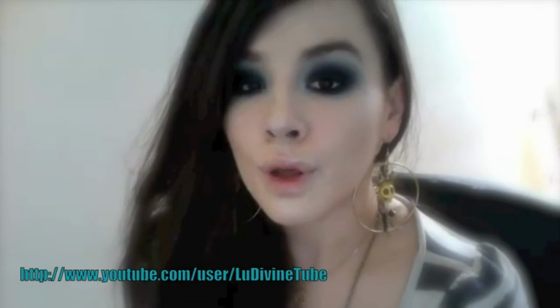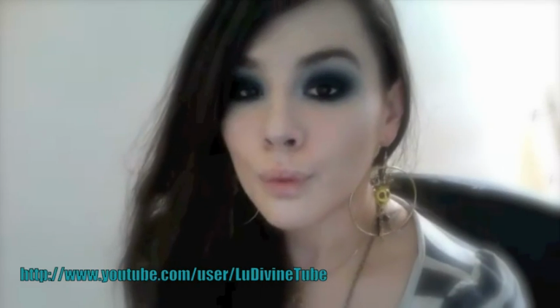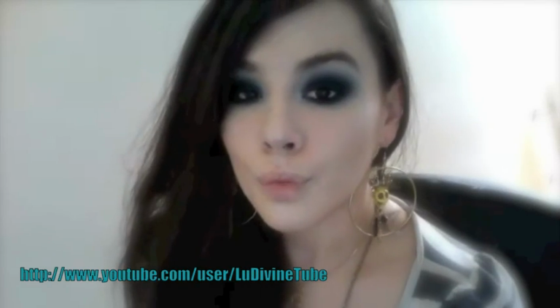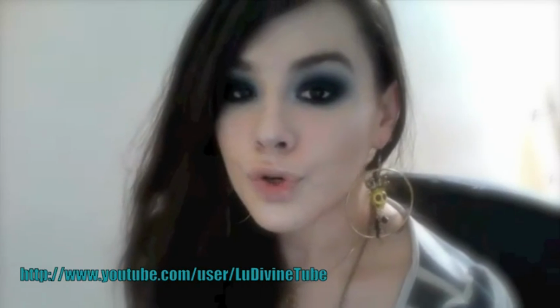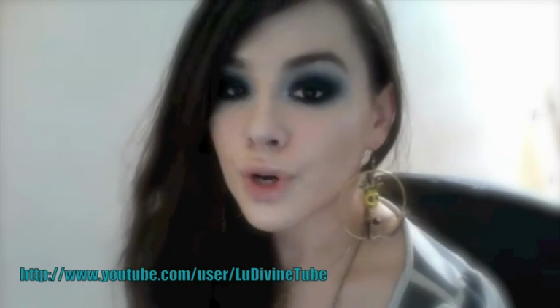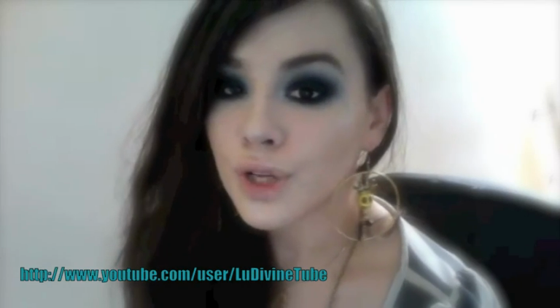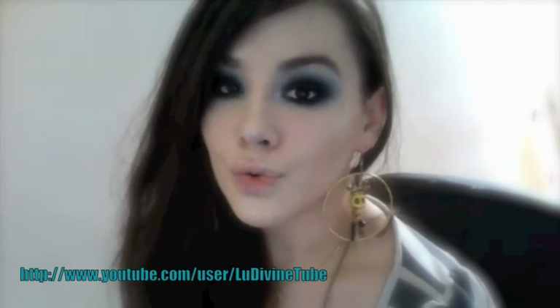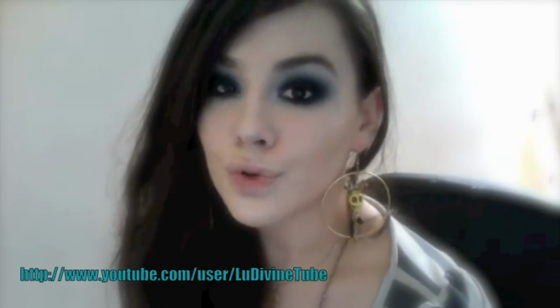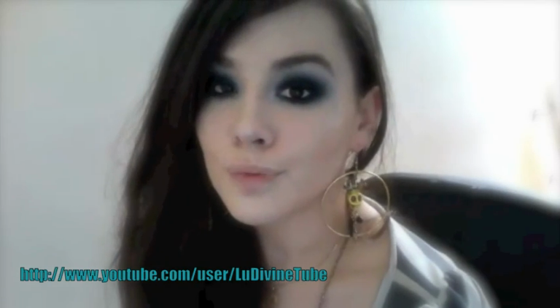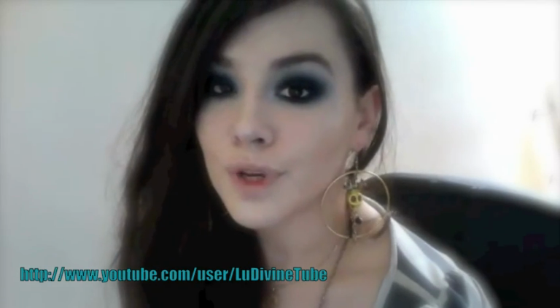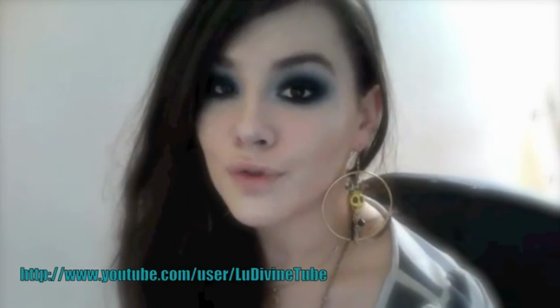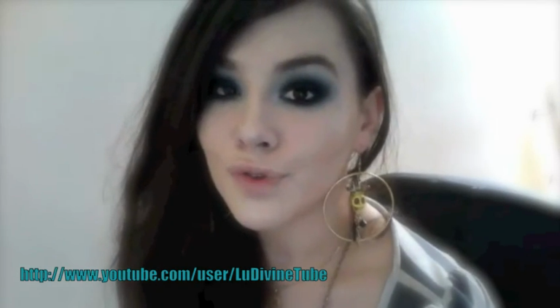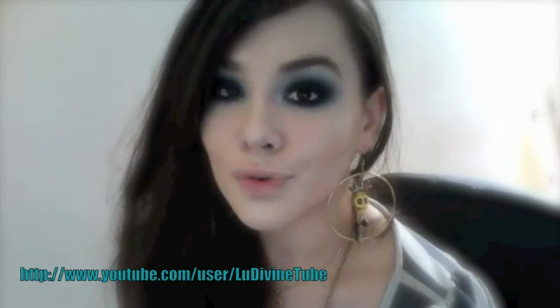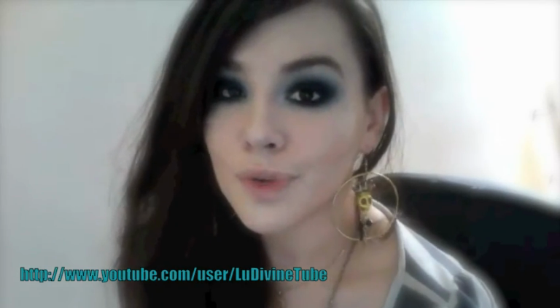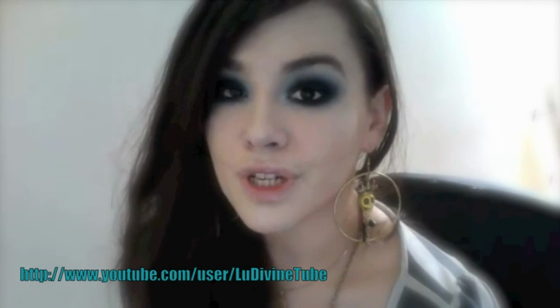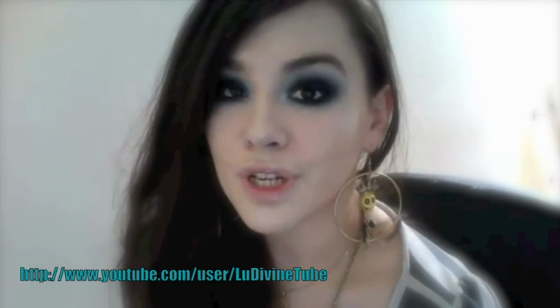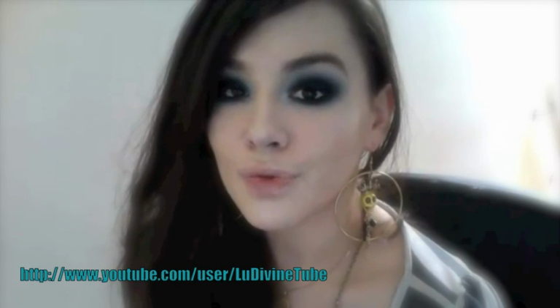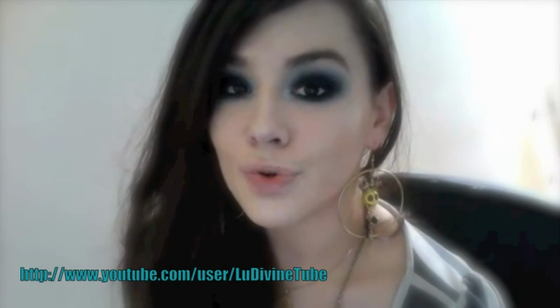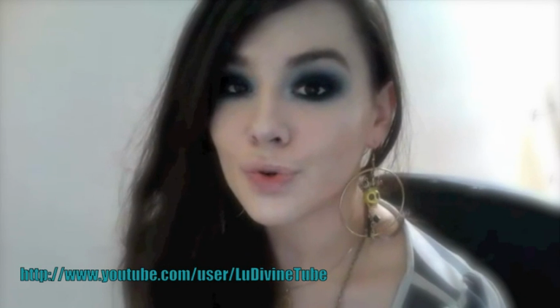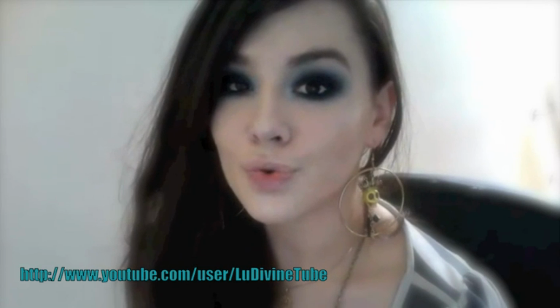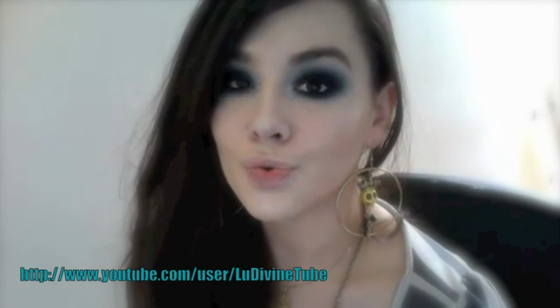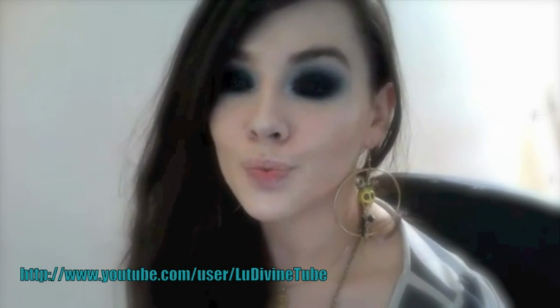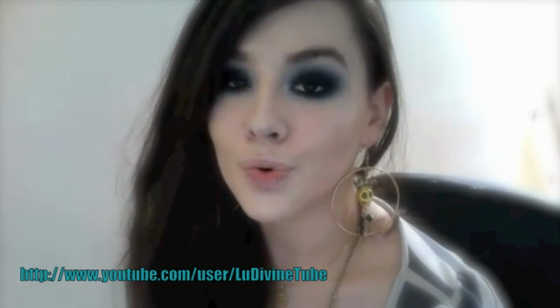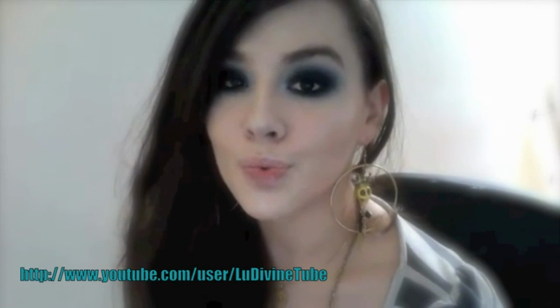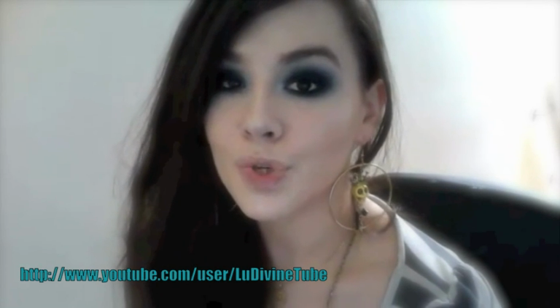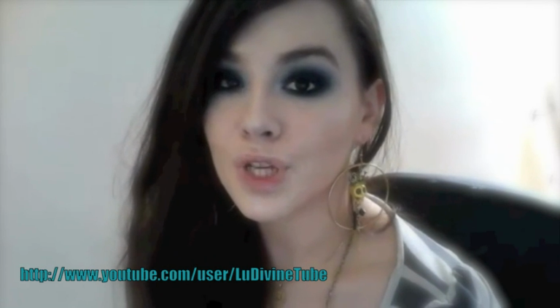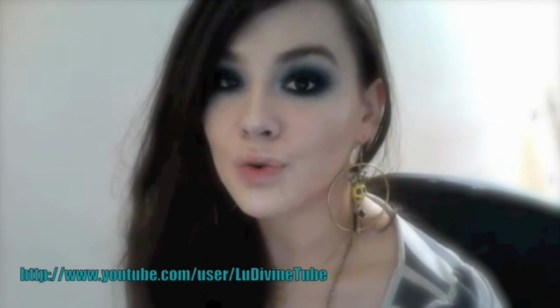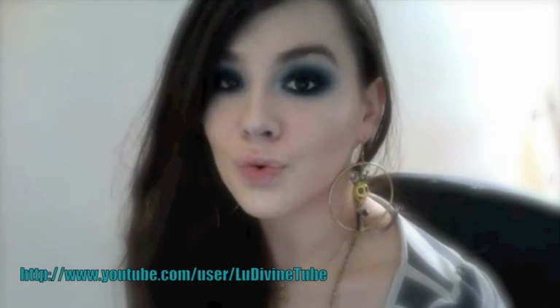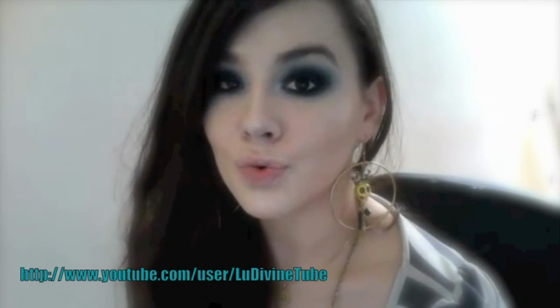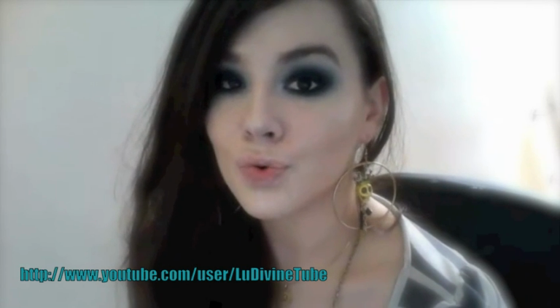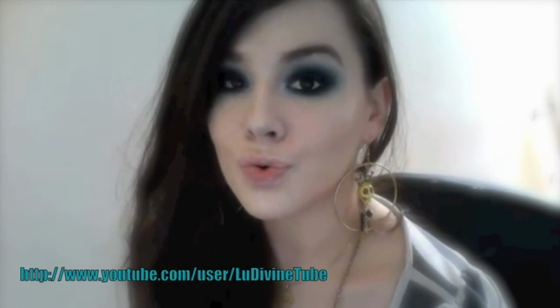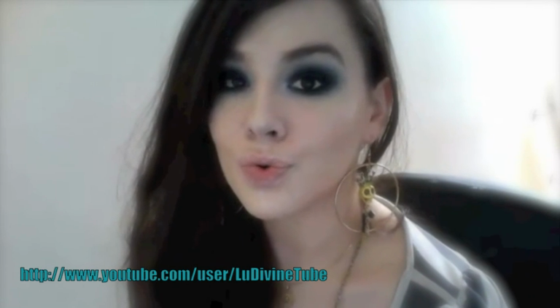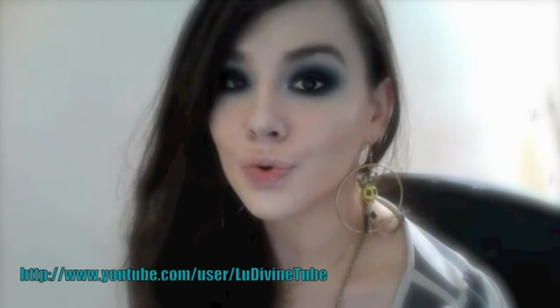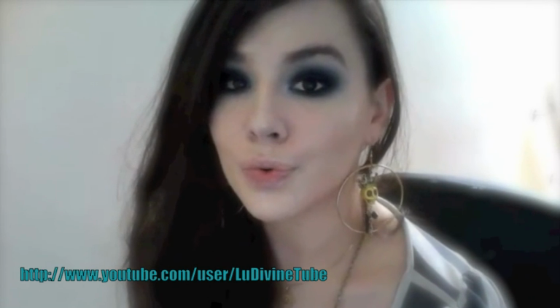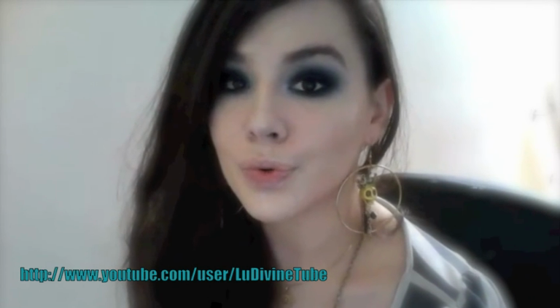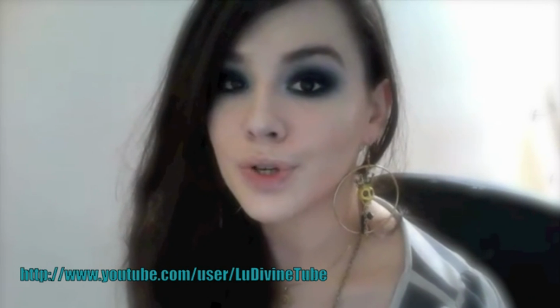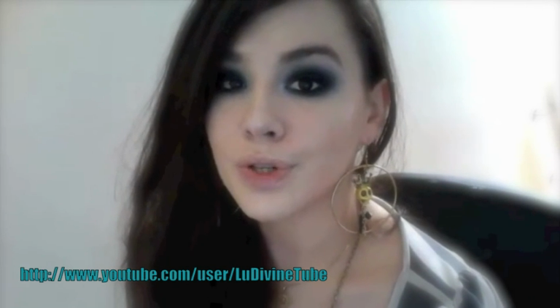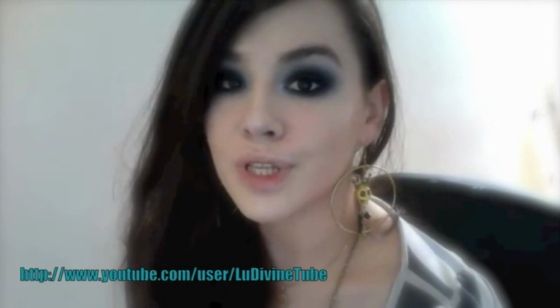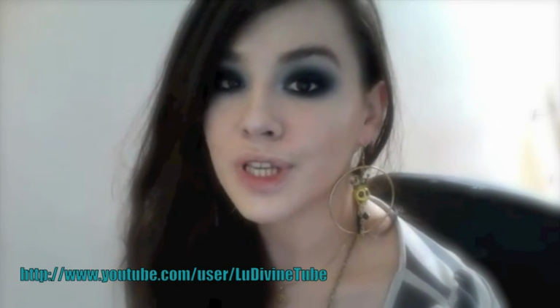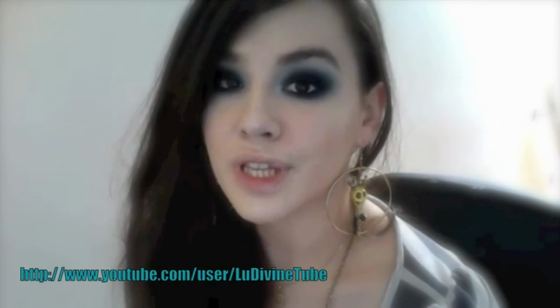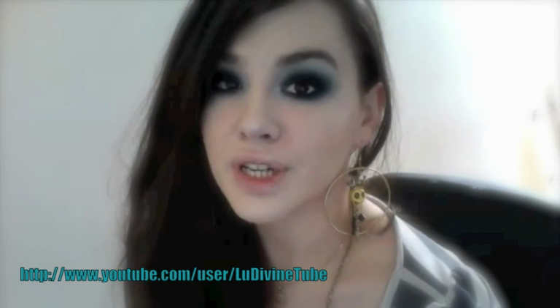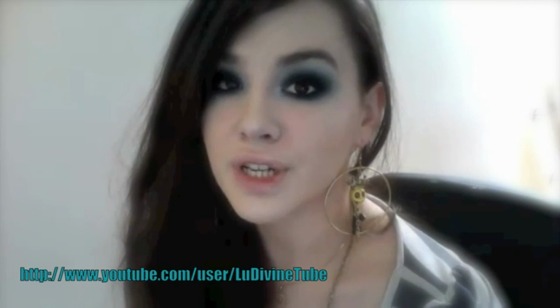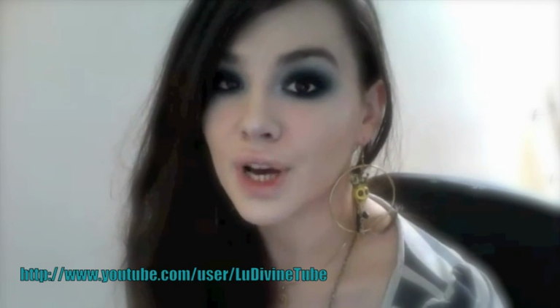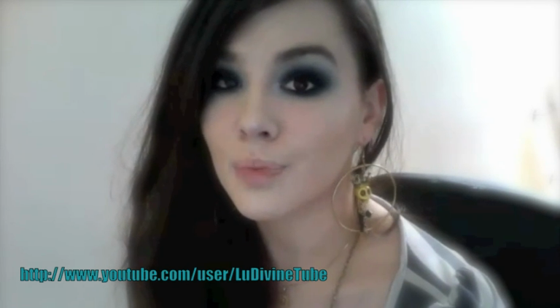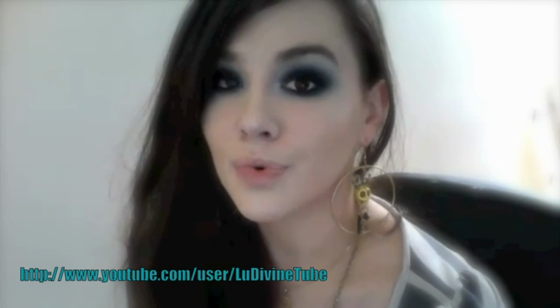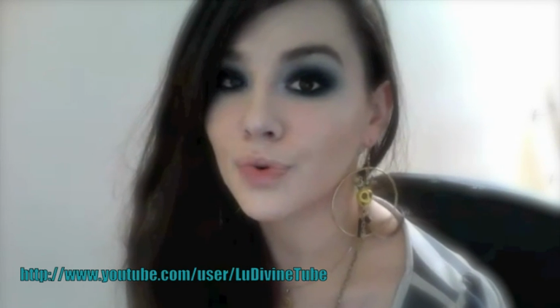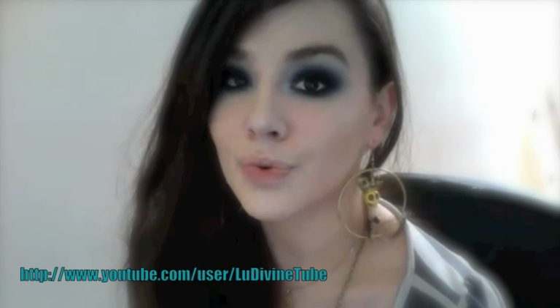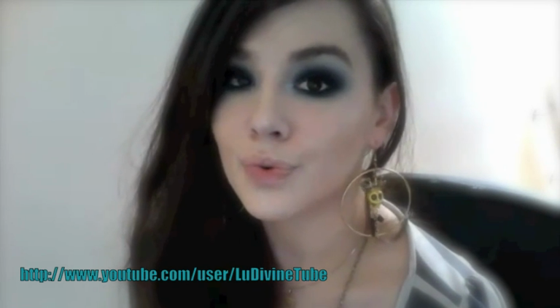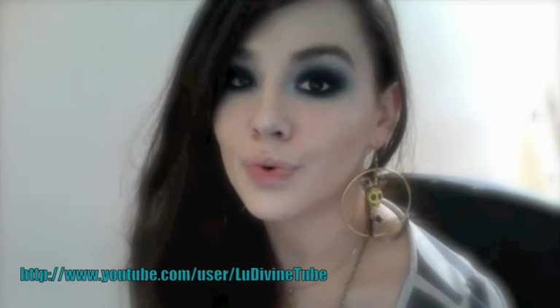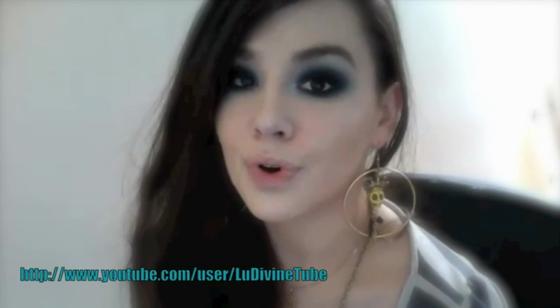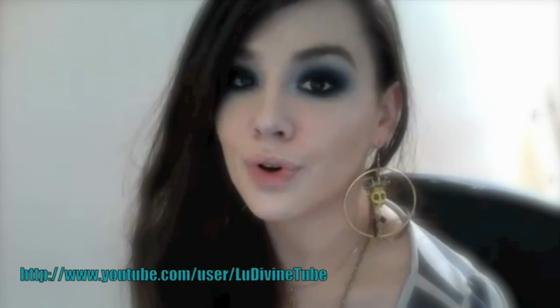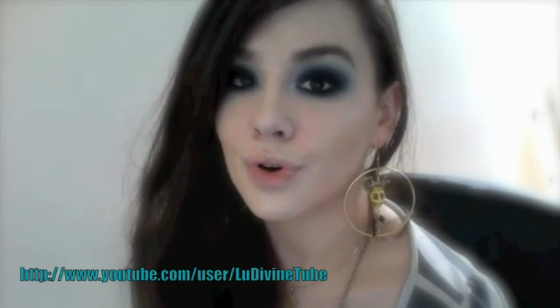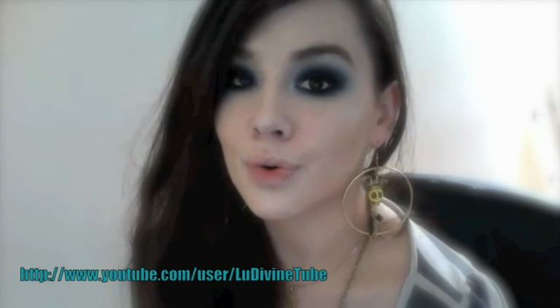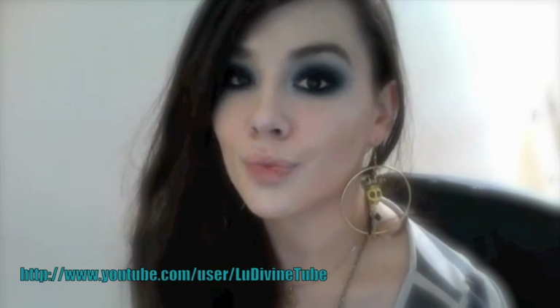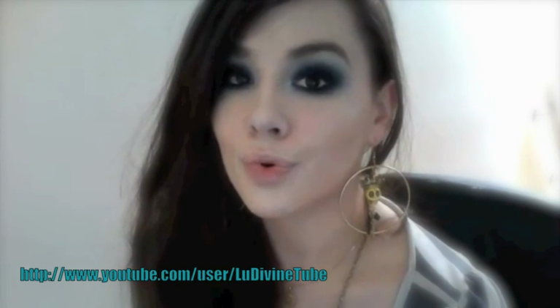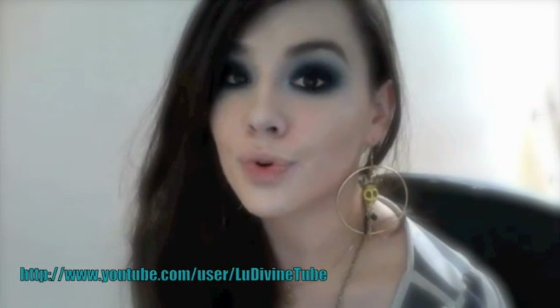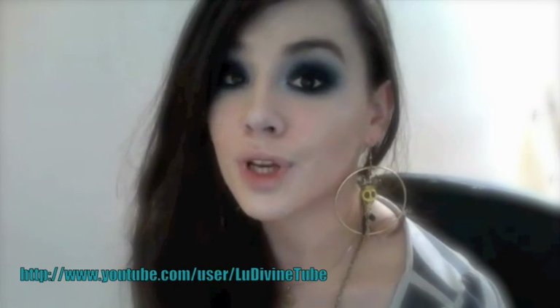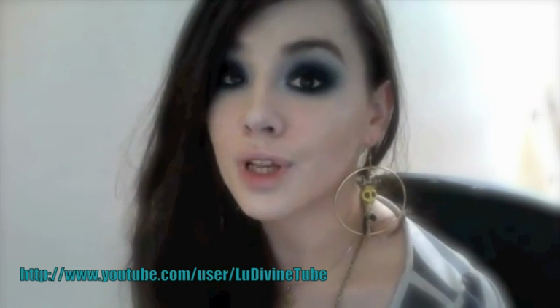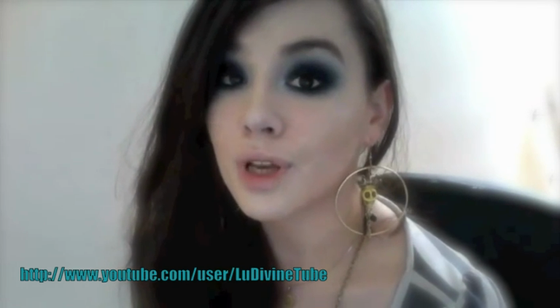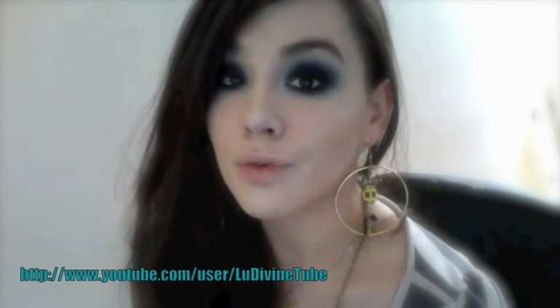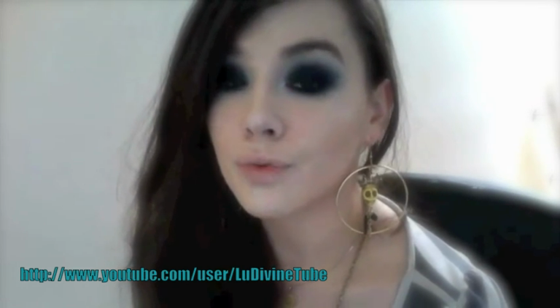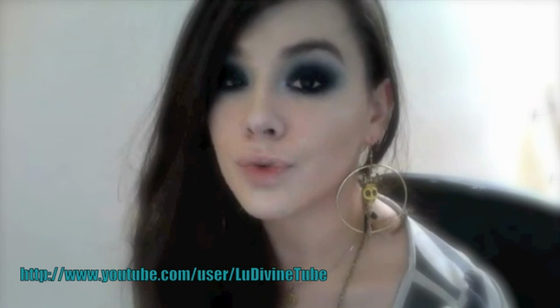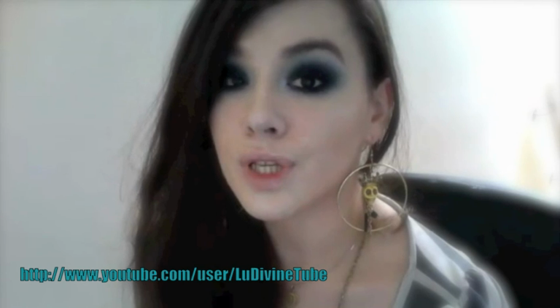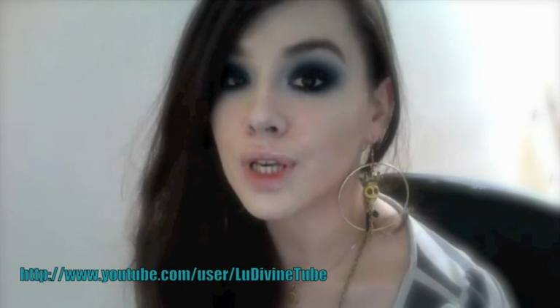Hello everyone, welcome to my channel. Today I propose a look of the day. It's a charbonneux bleu, very very foncé.